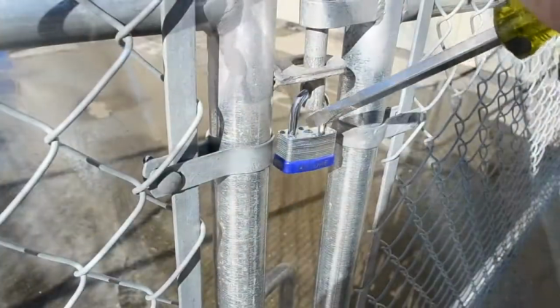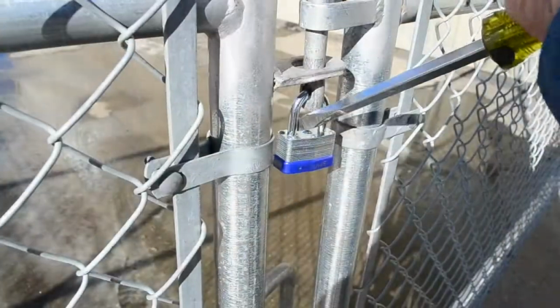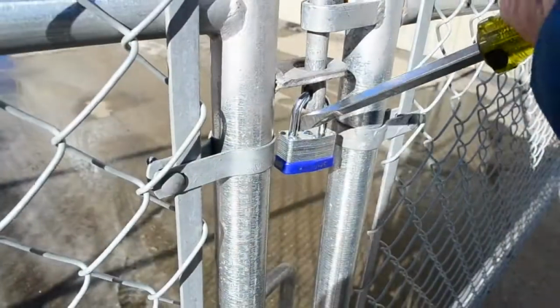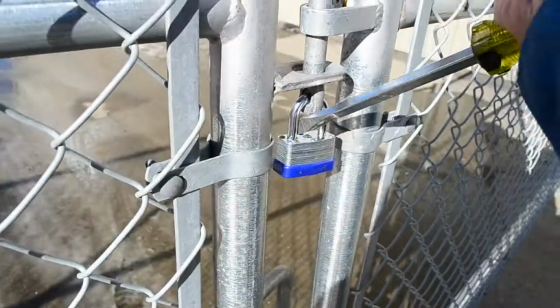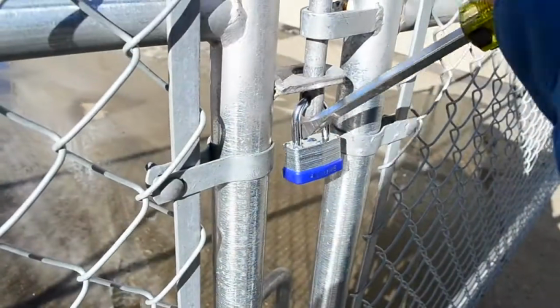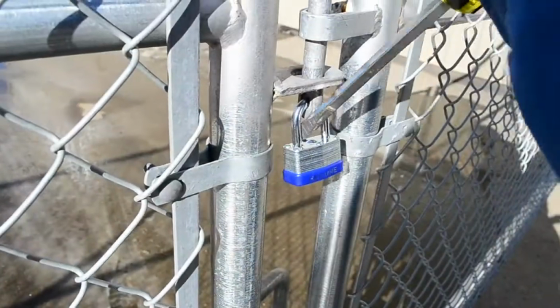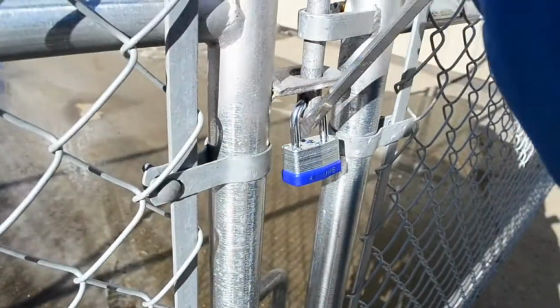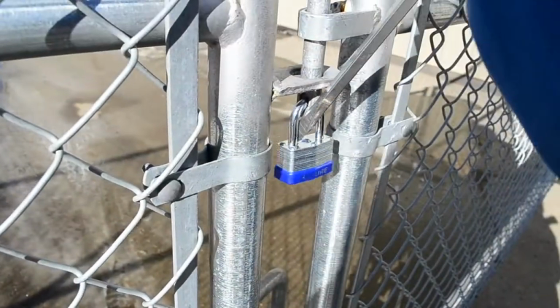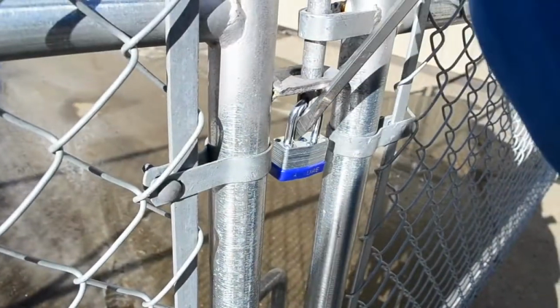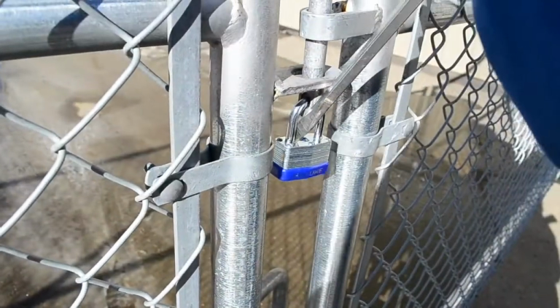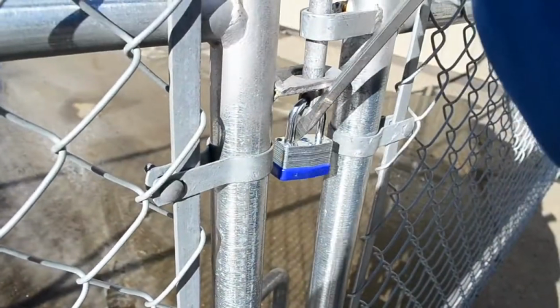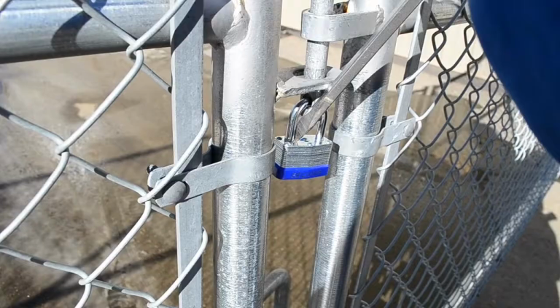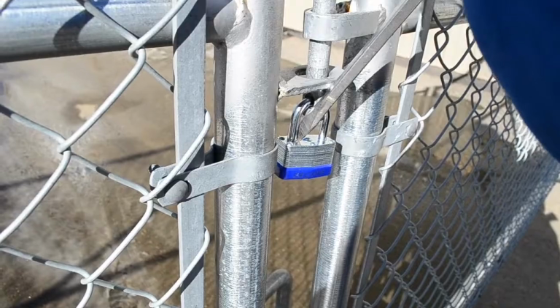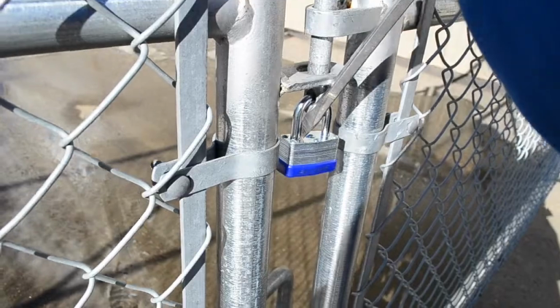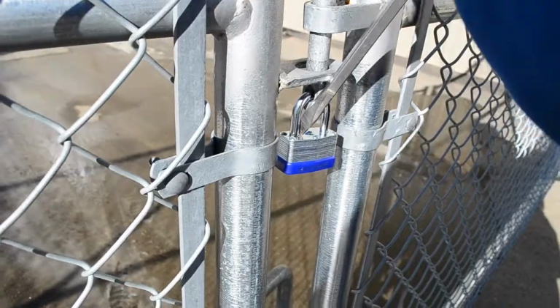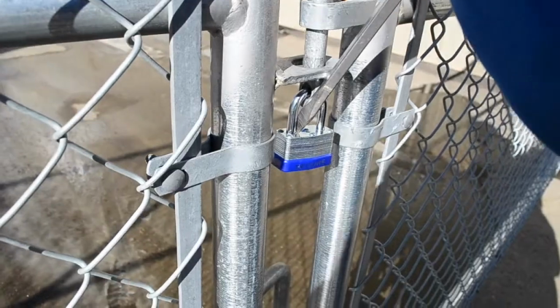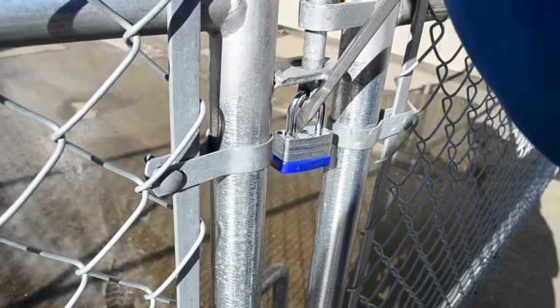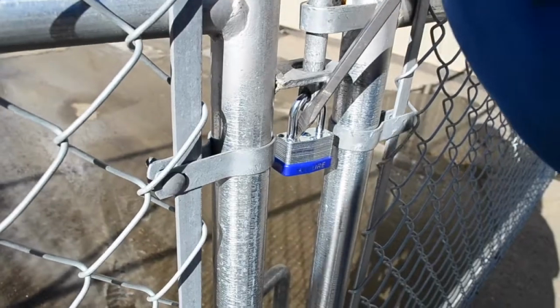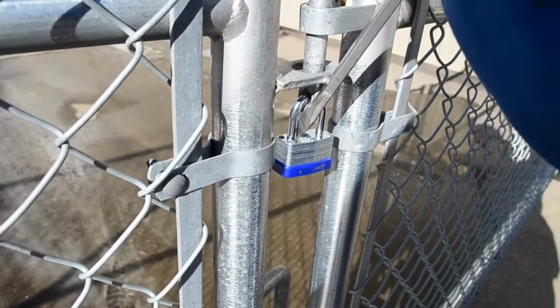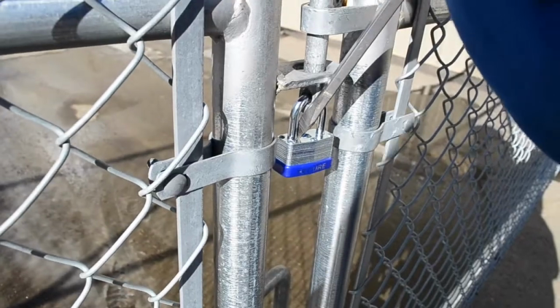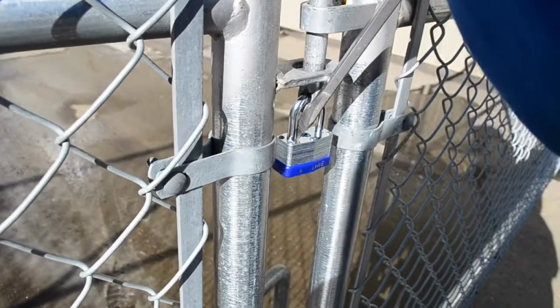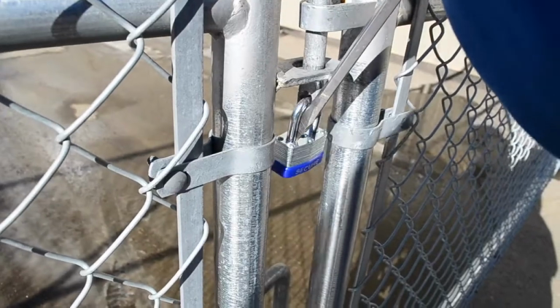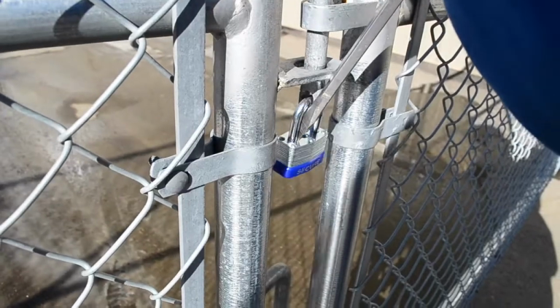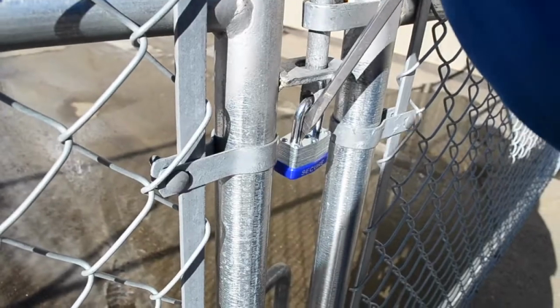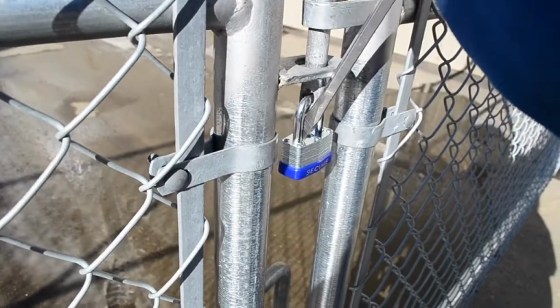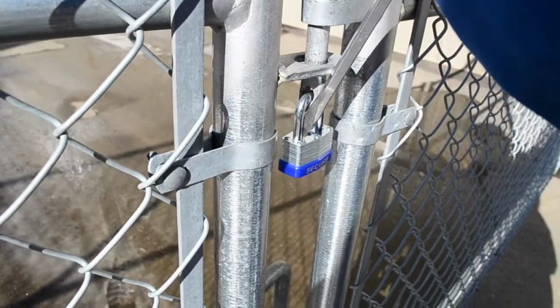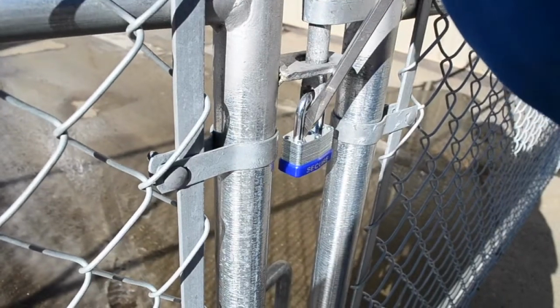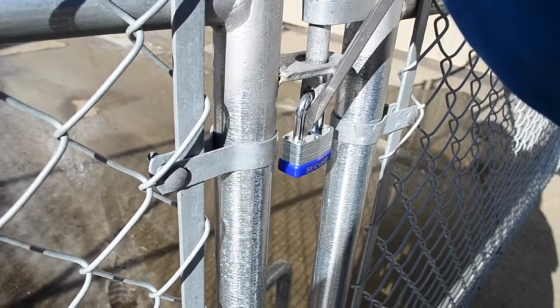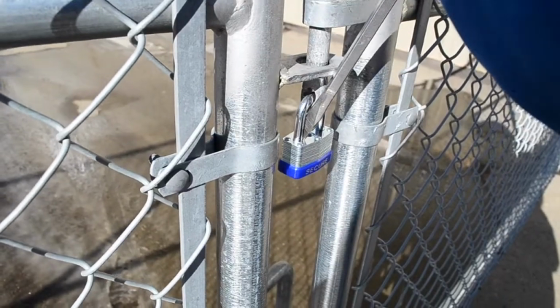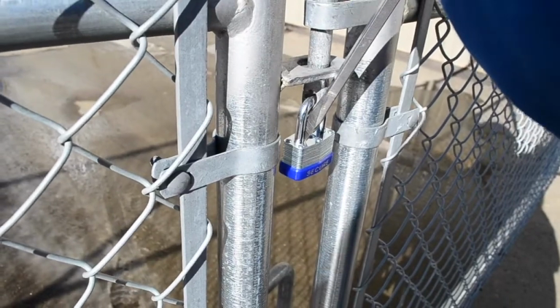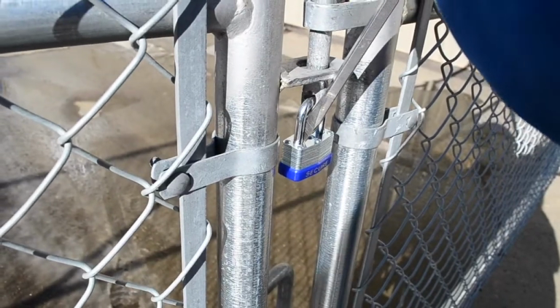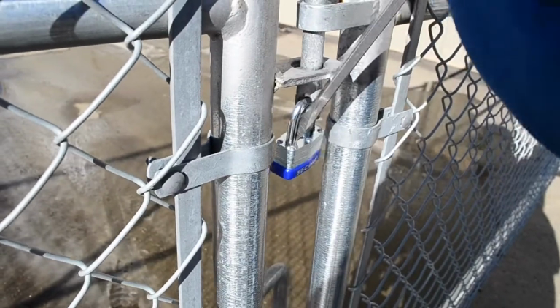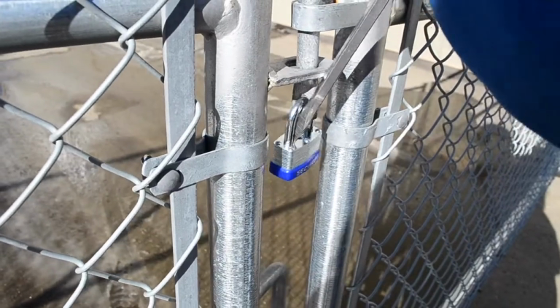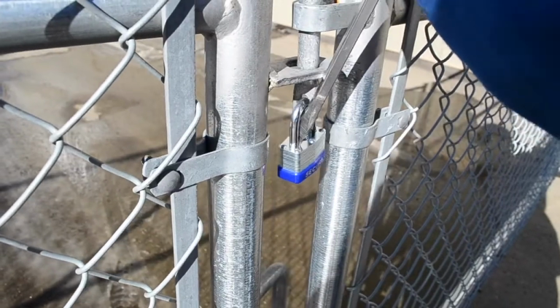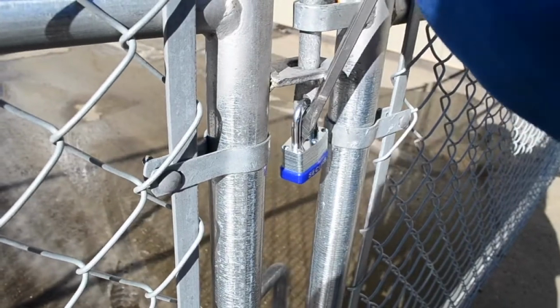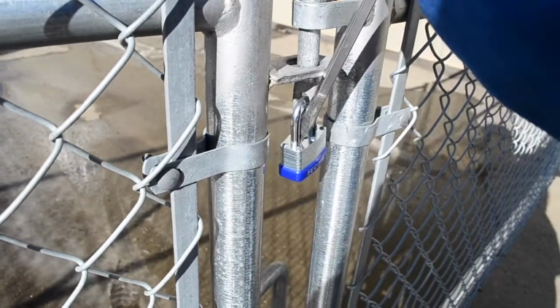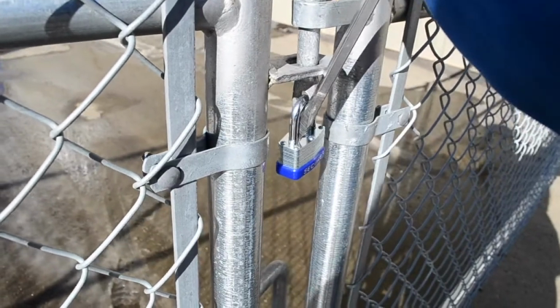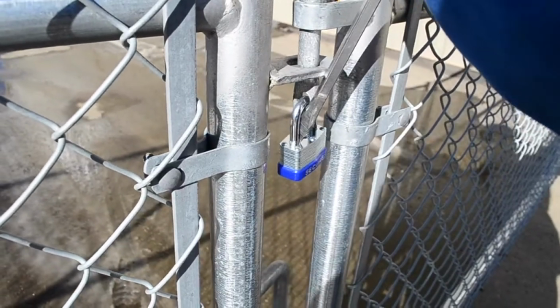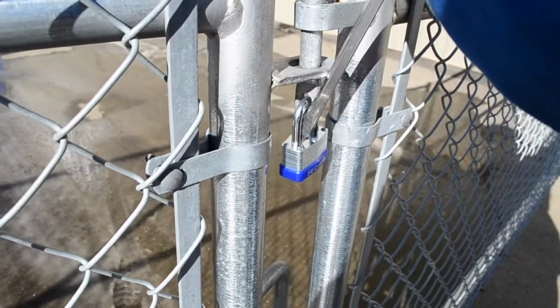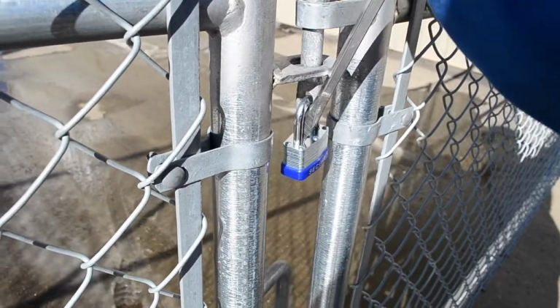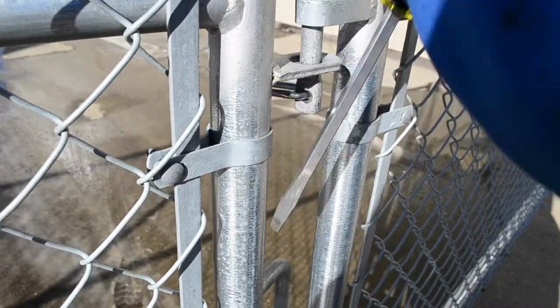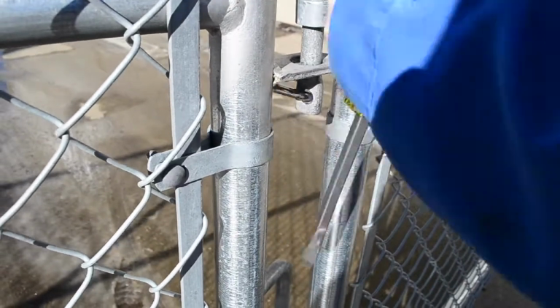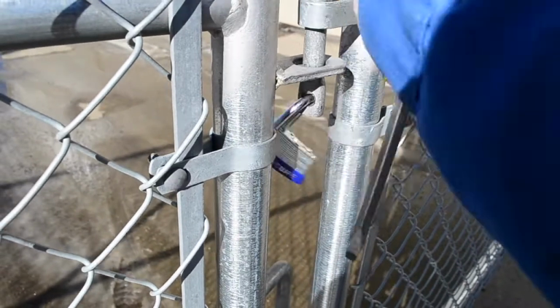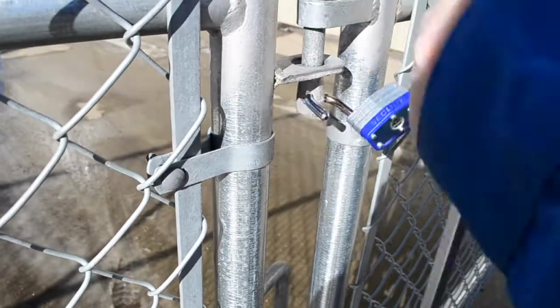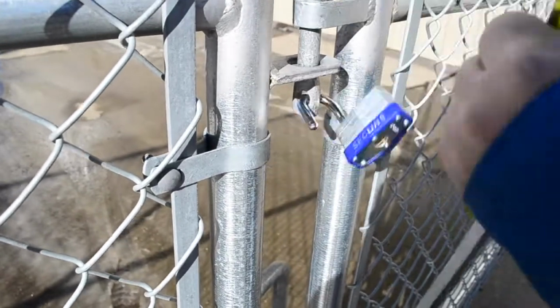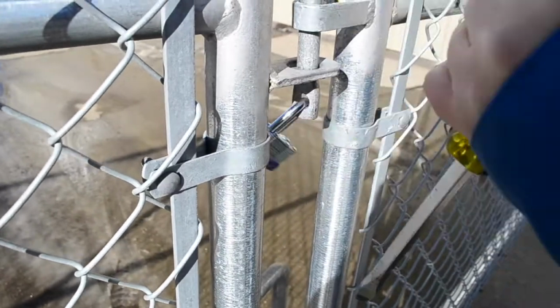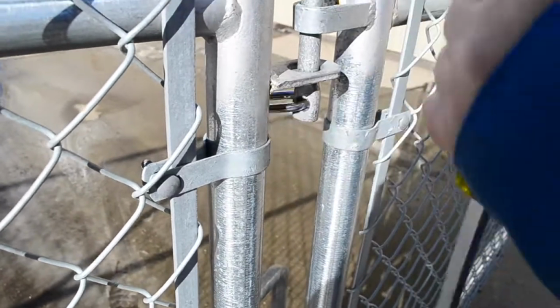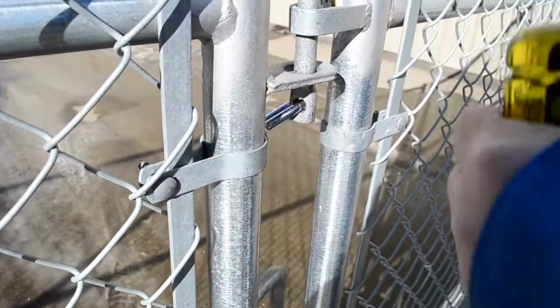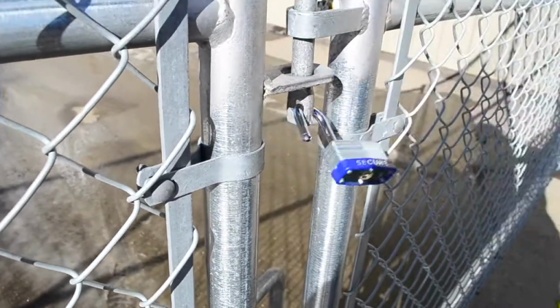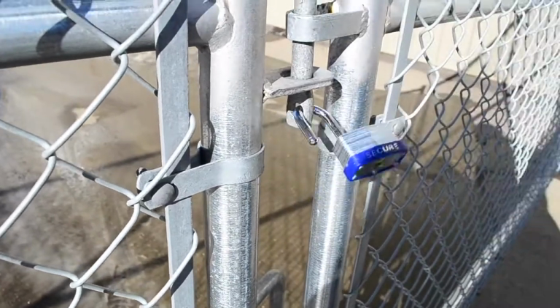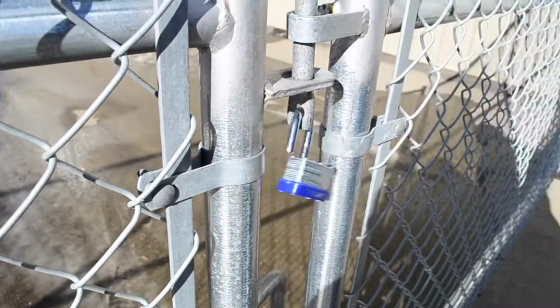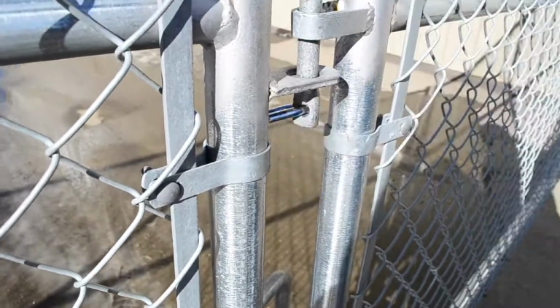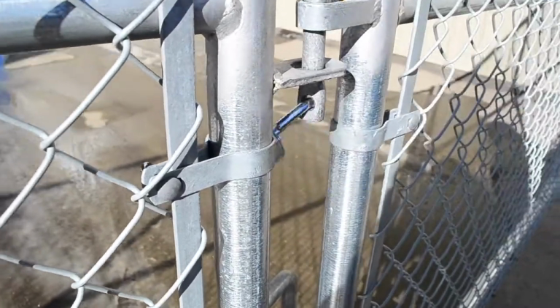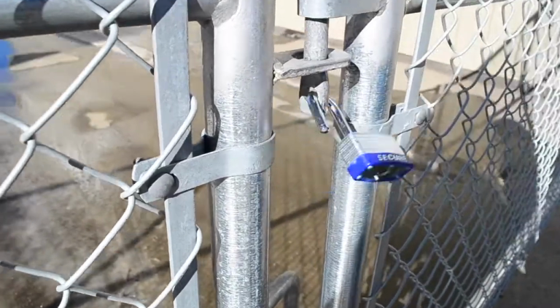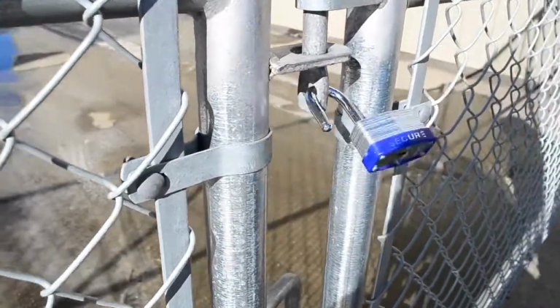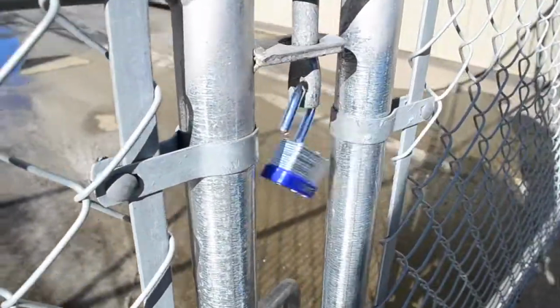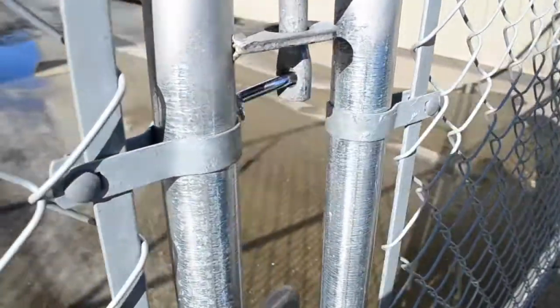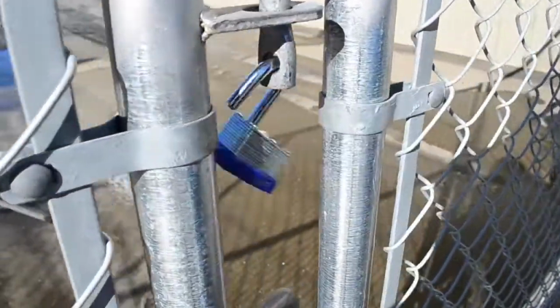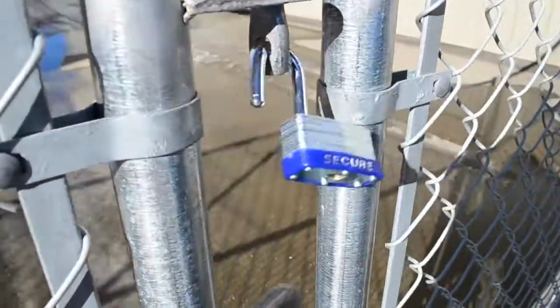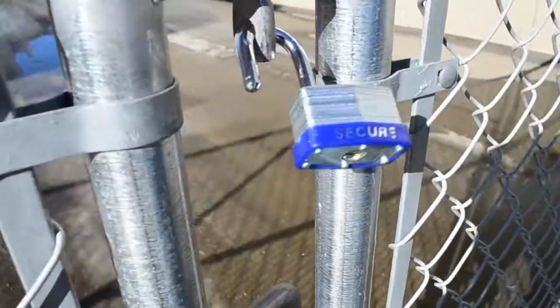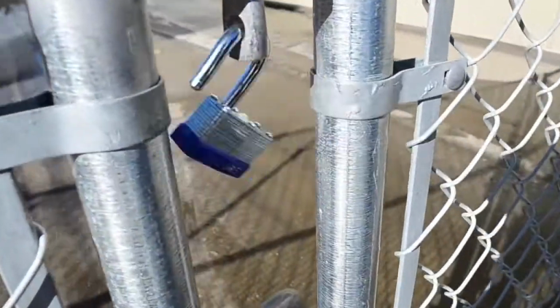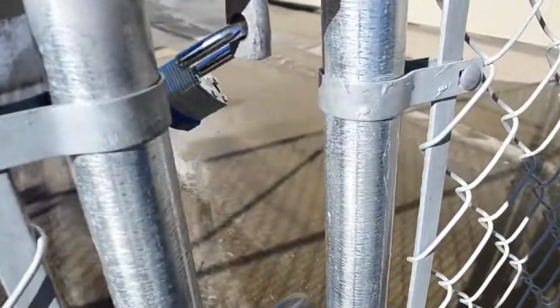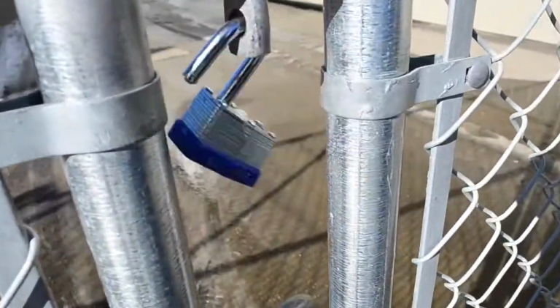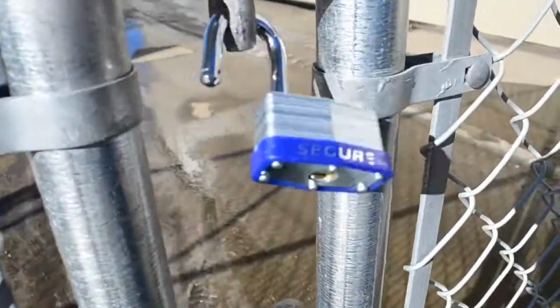Next, we have a laminated warded padlock, which also broke with ease, only using a screwdriver and a hammer.